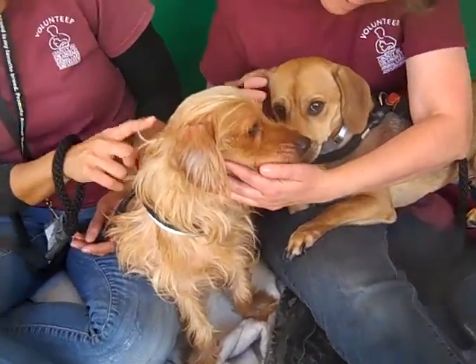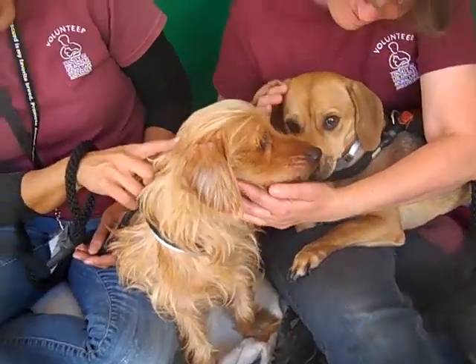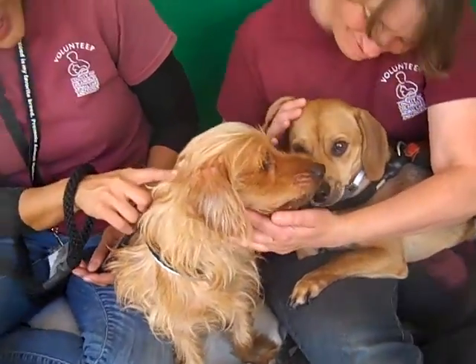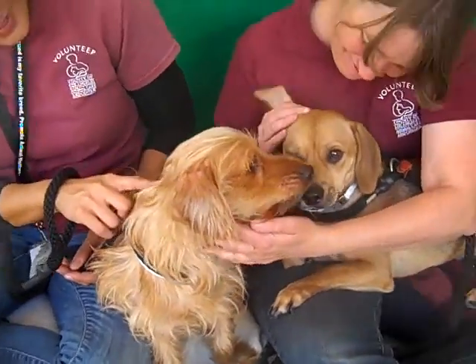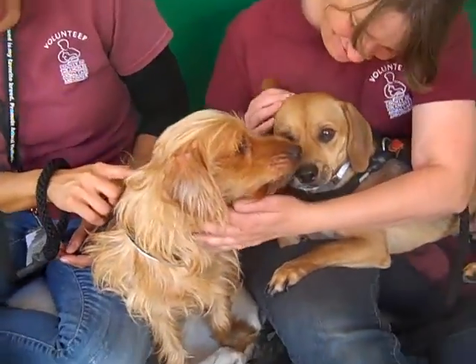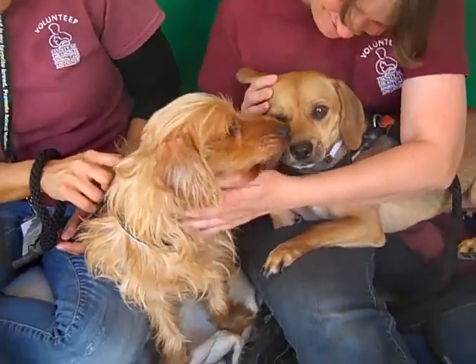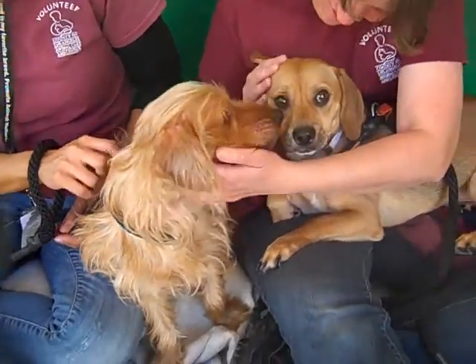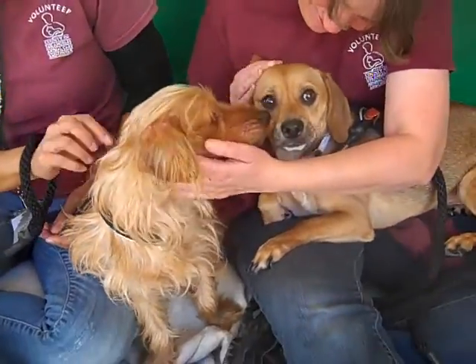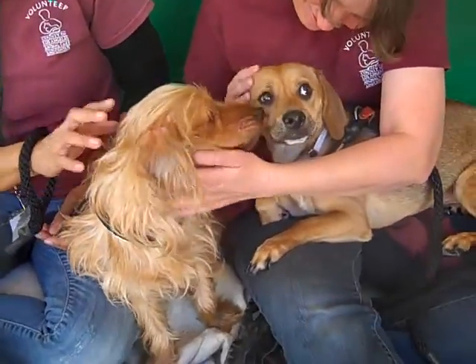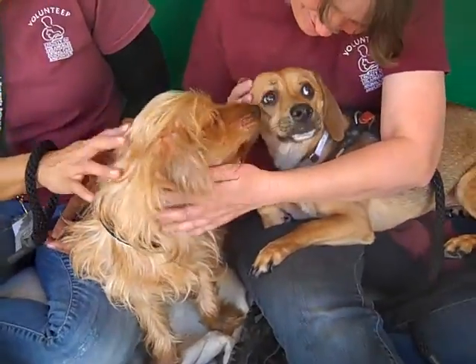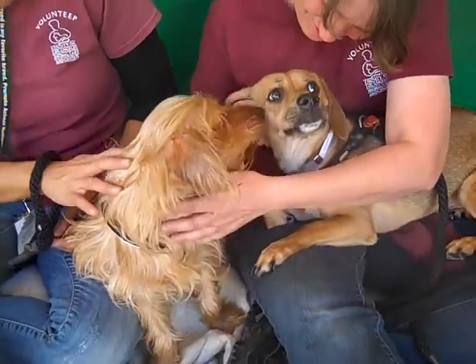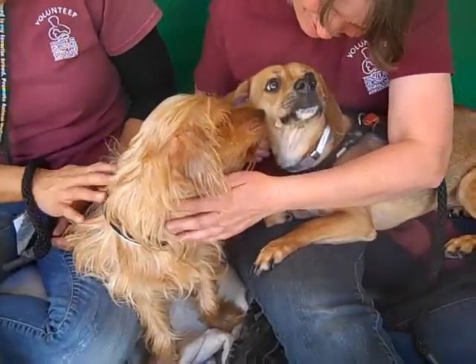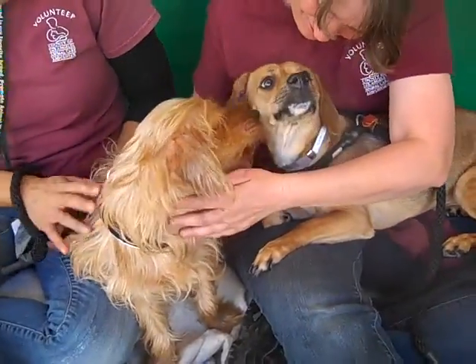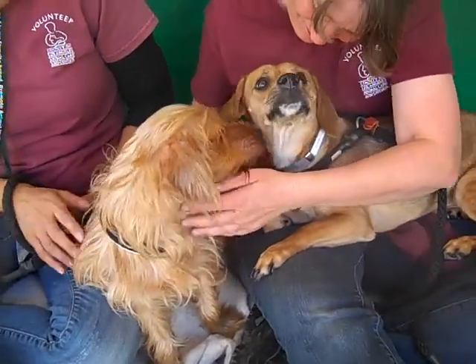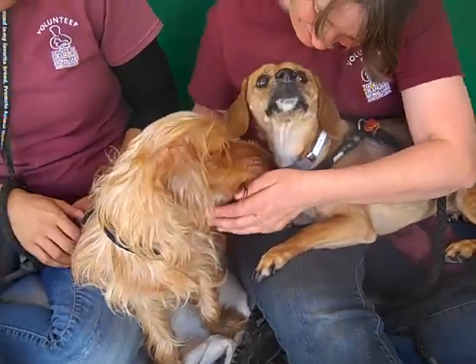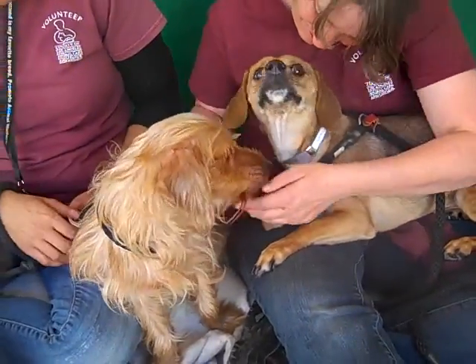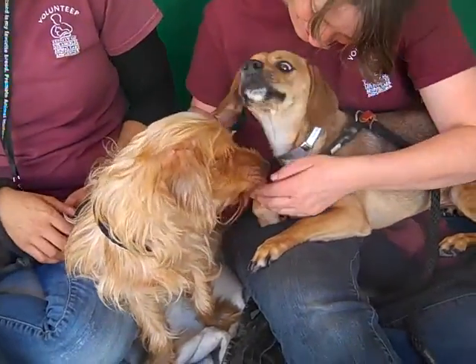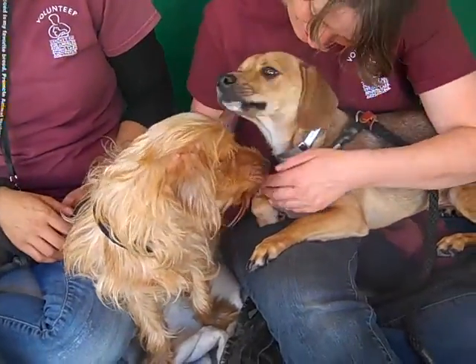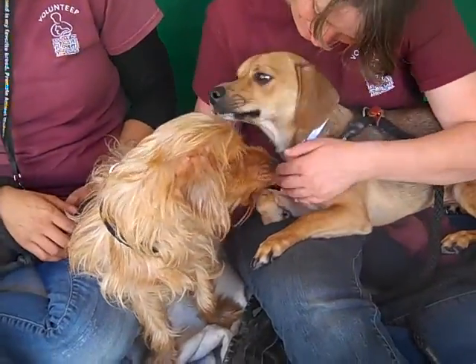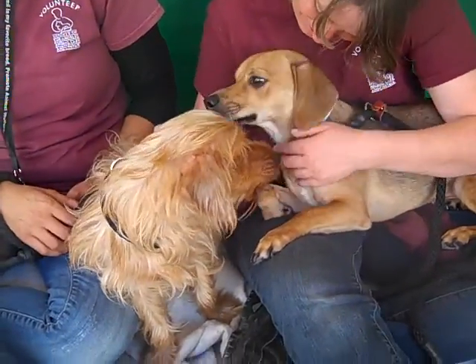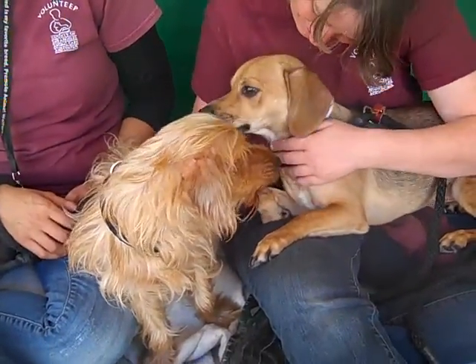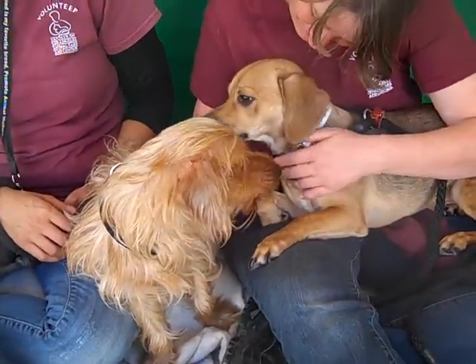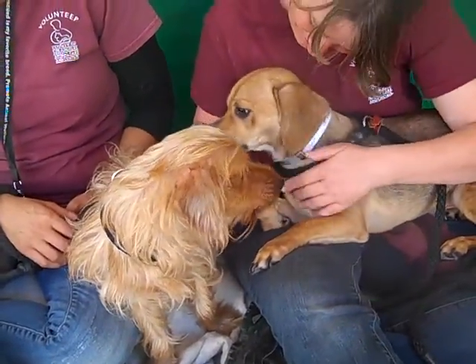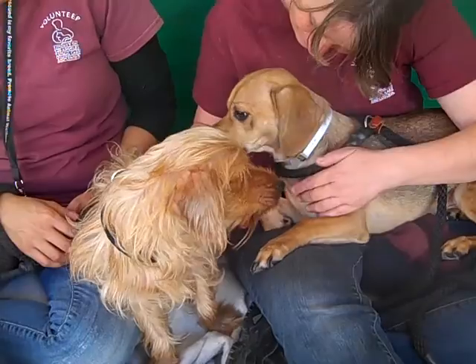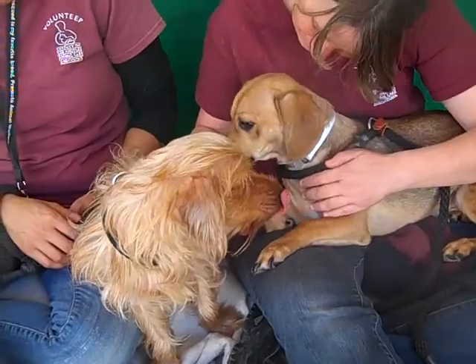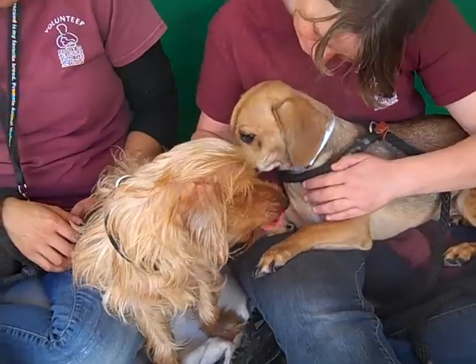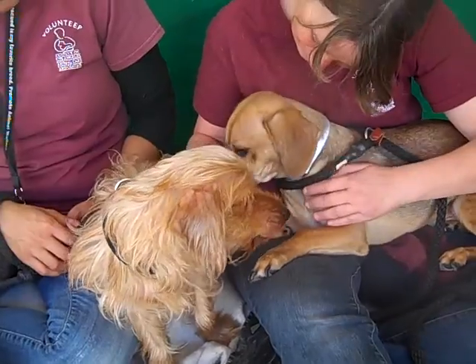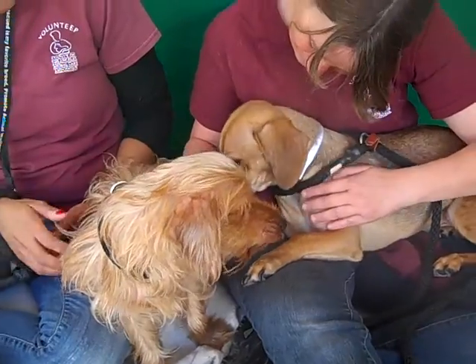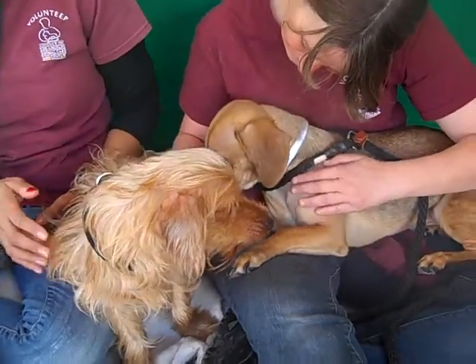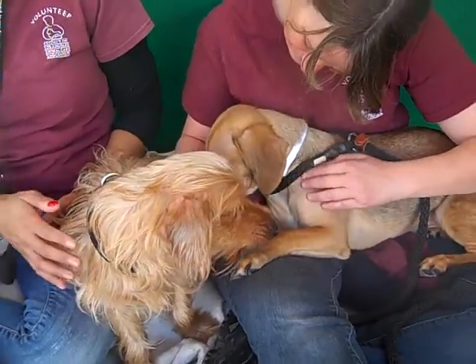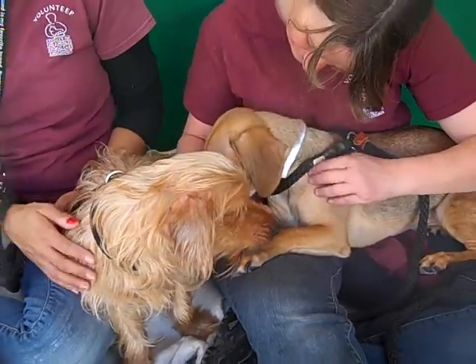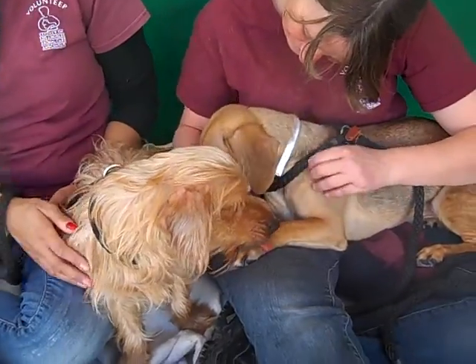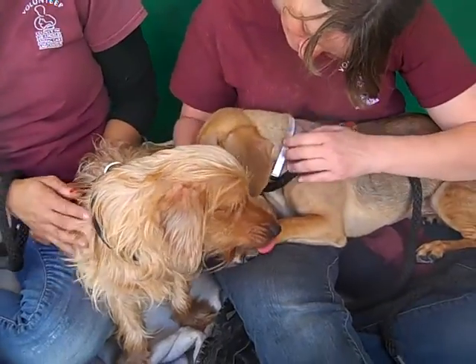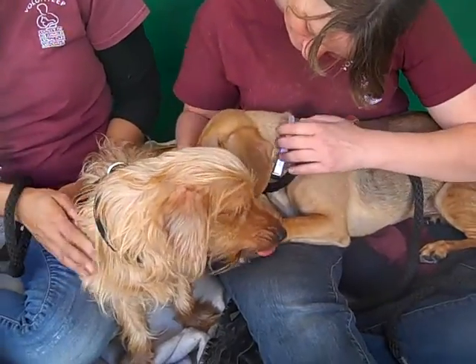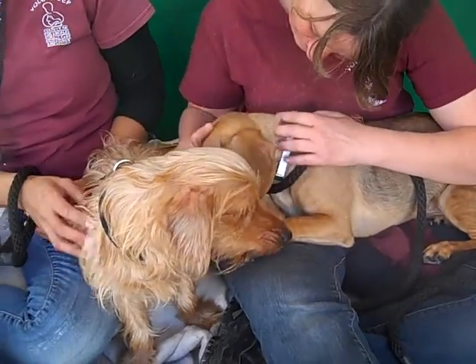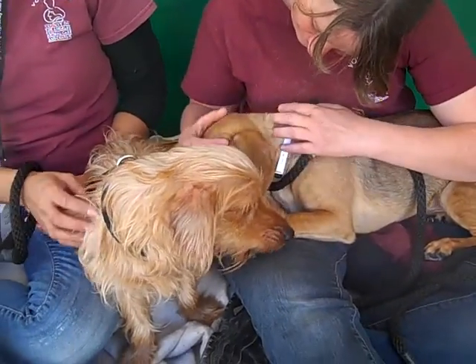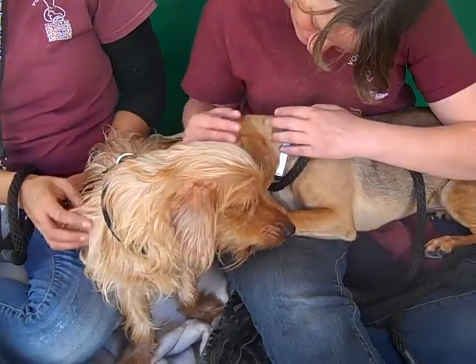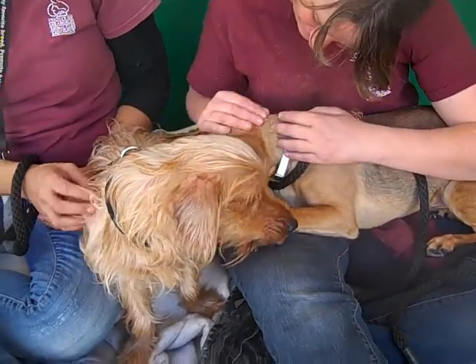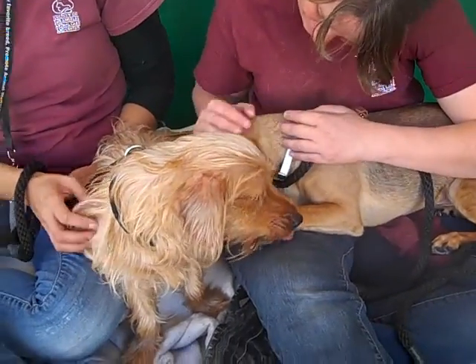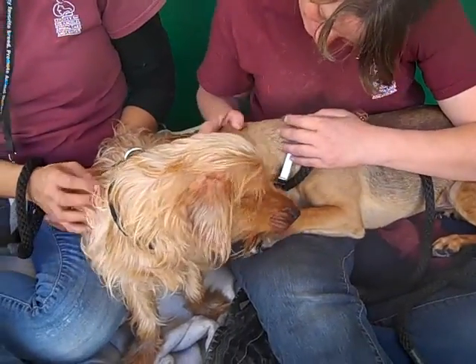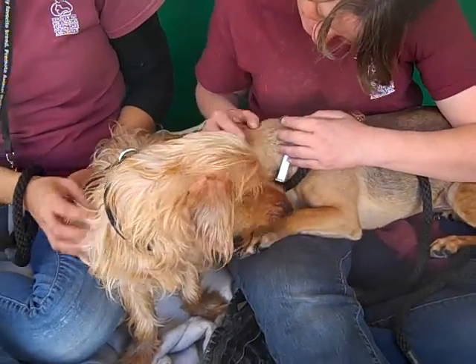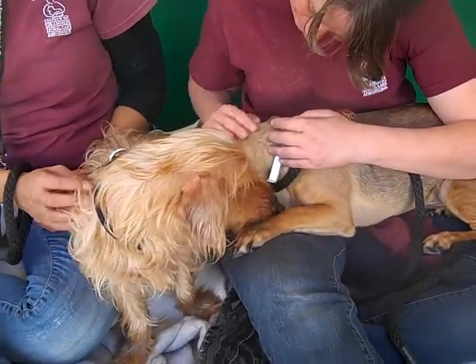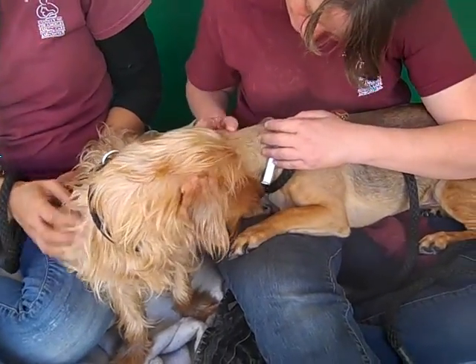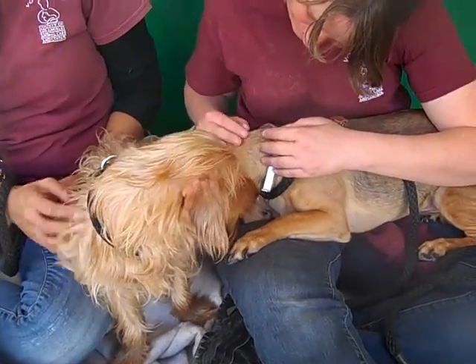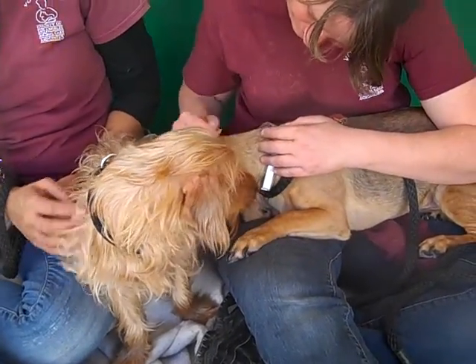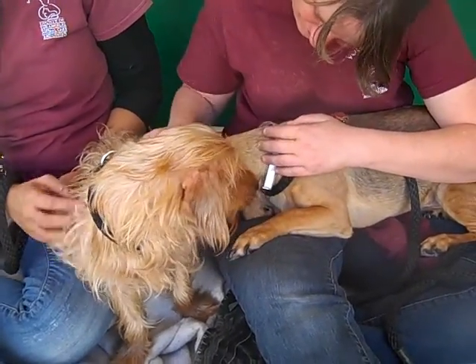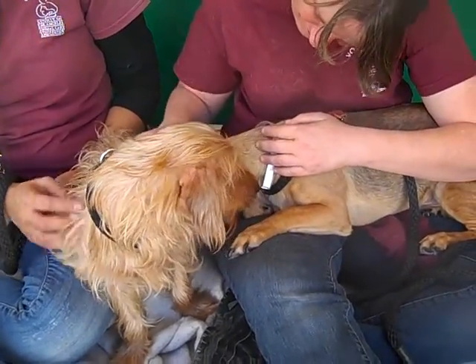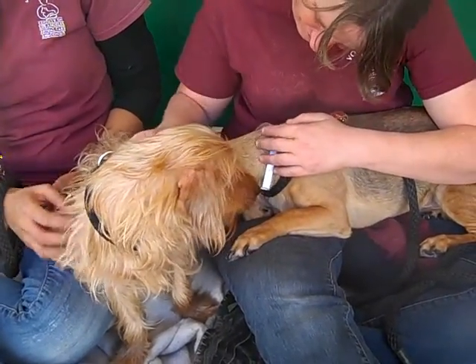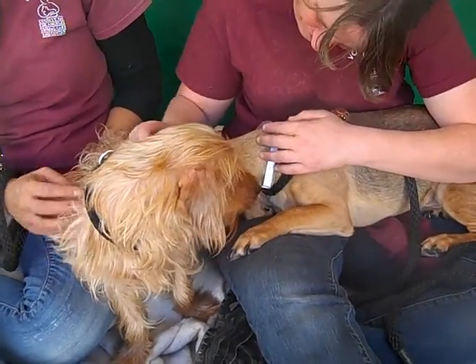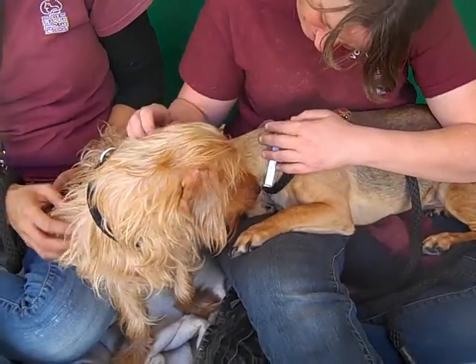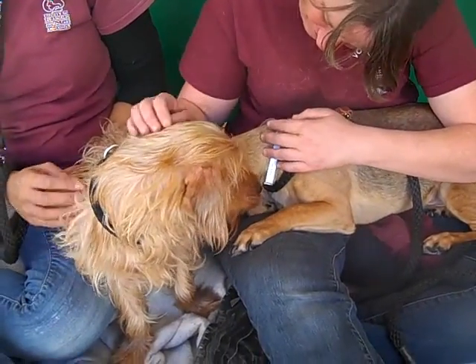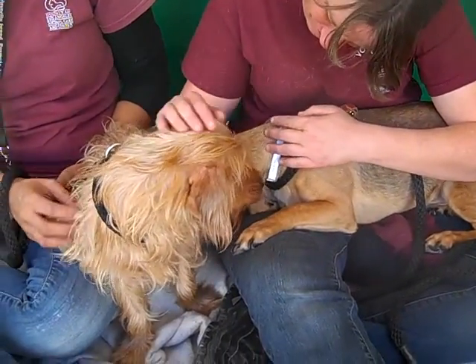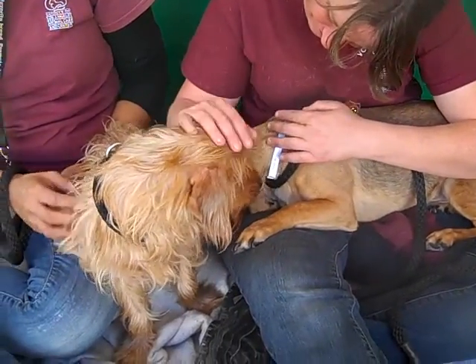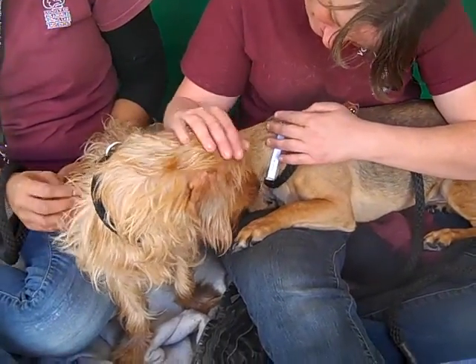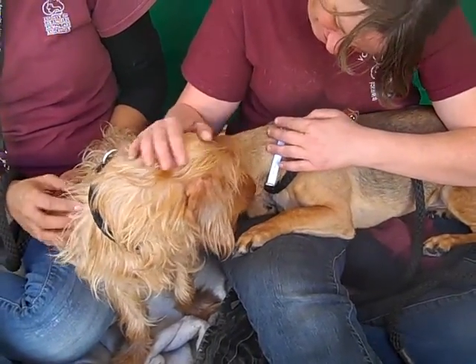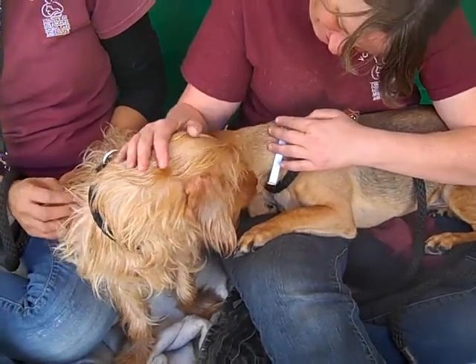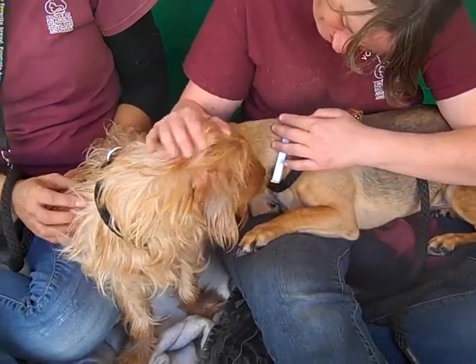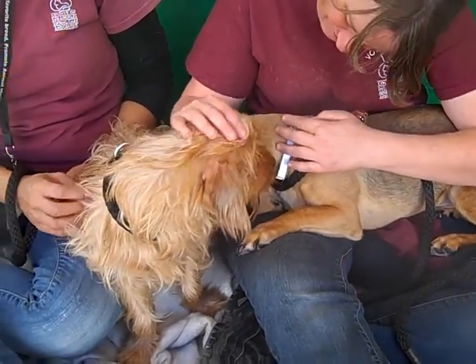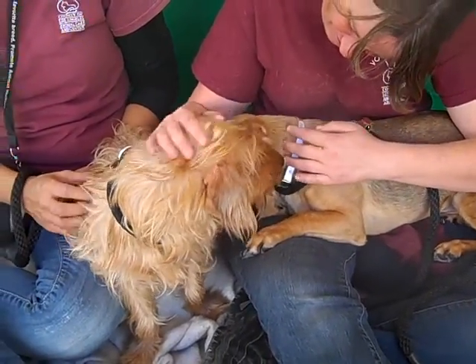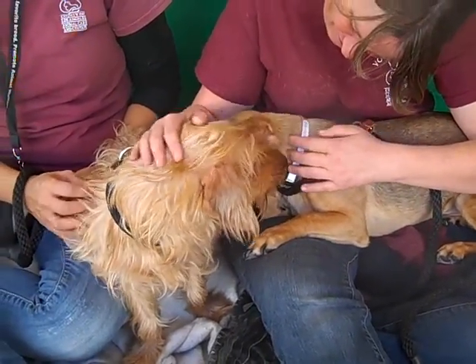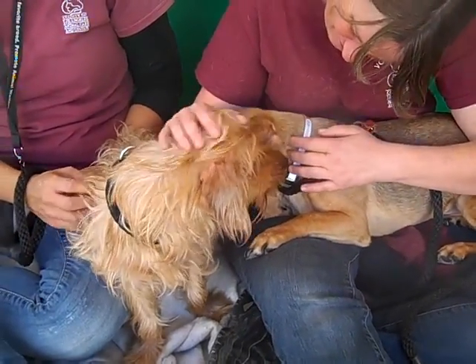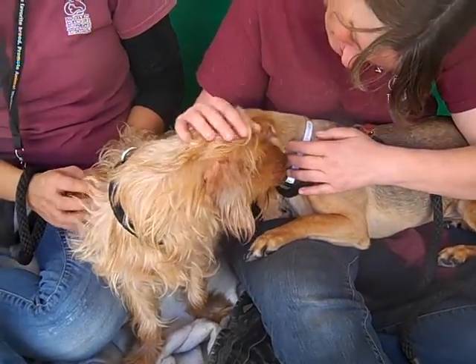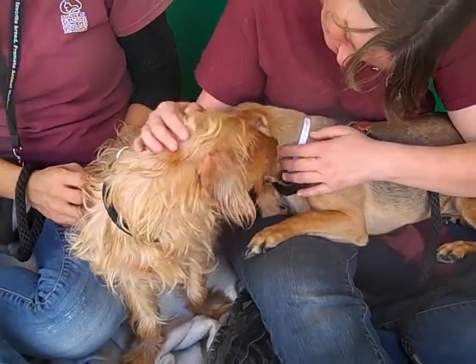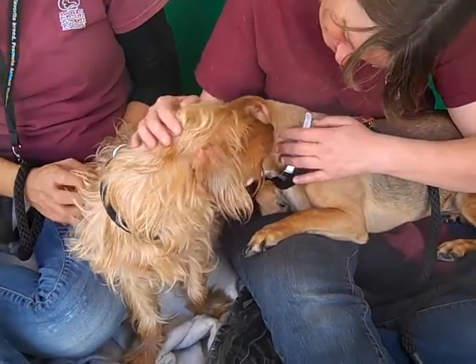They came in together as an owner surrender. They said they had landlord problems, so they were forced to give them up.